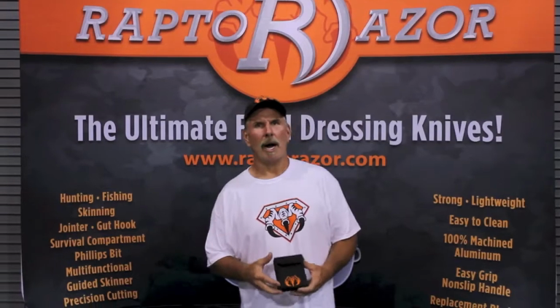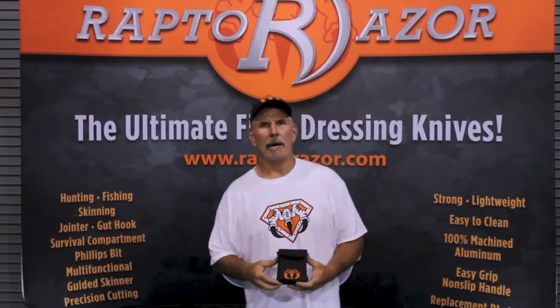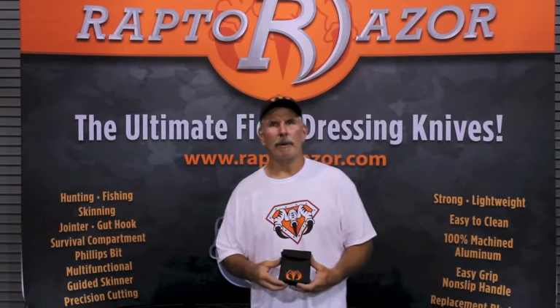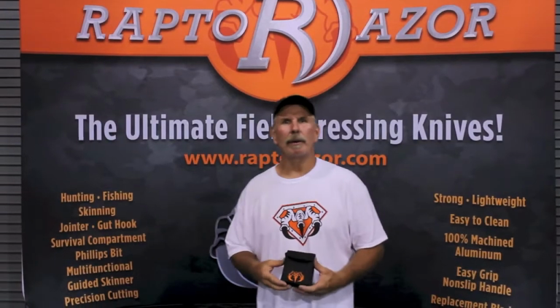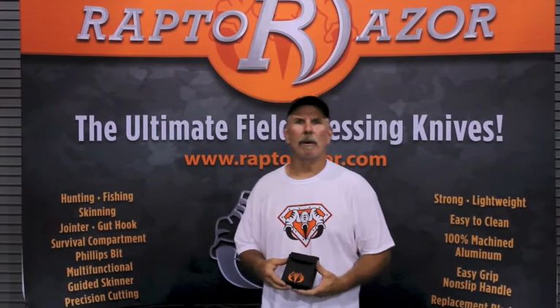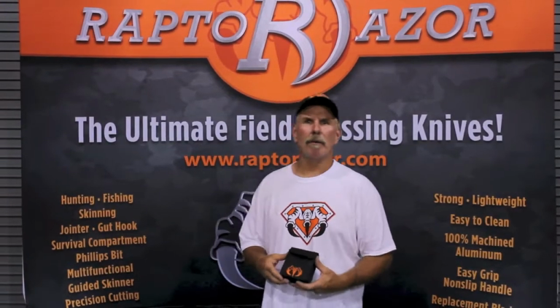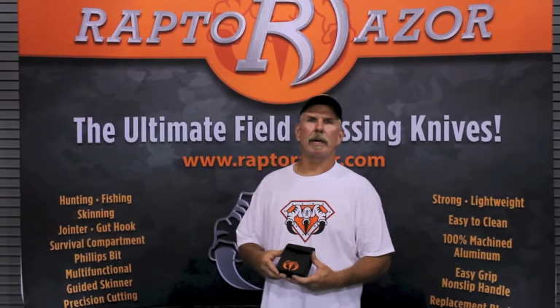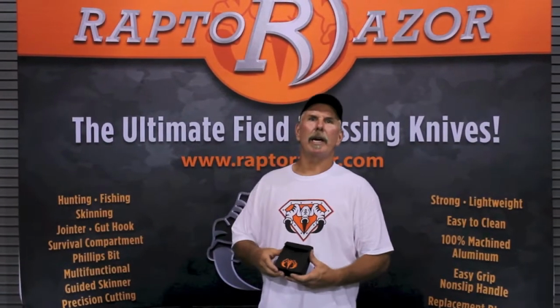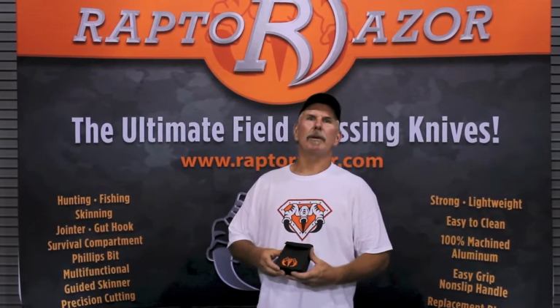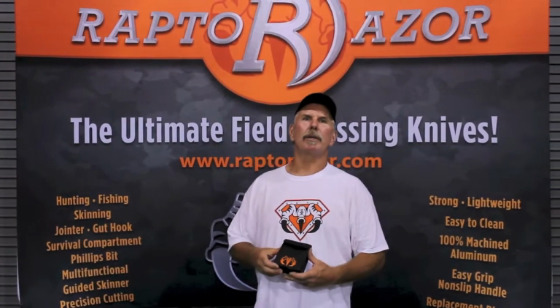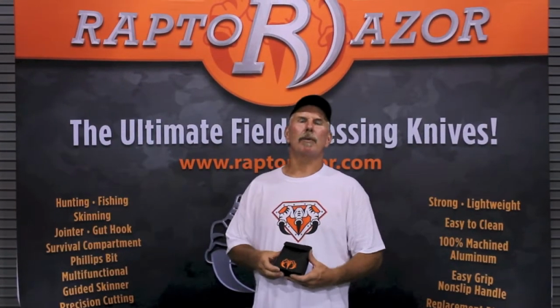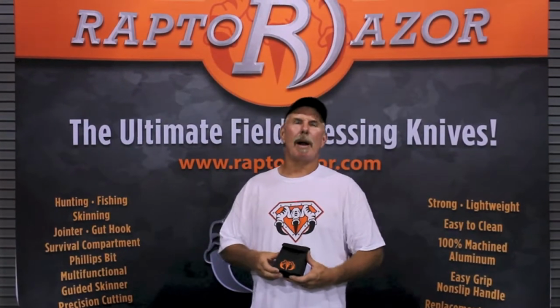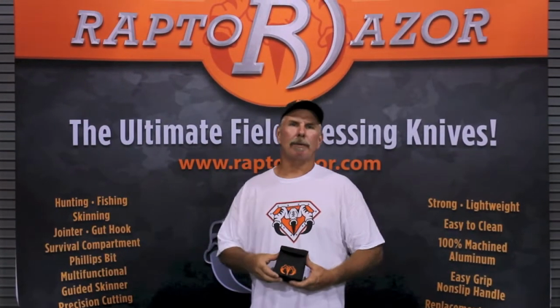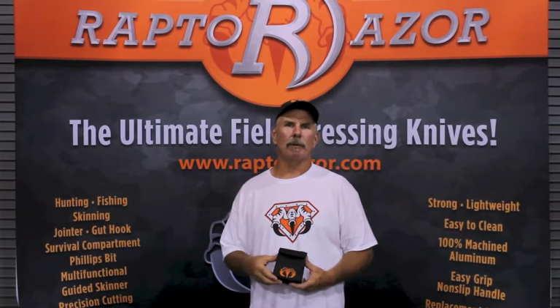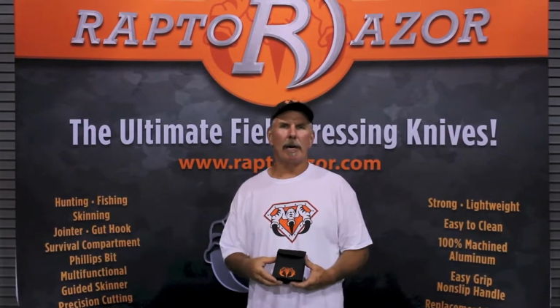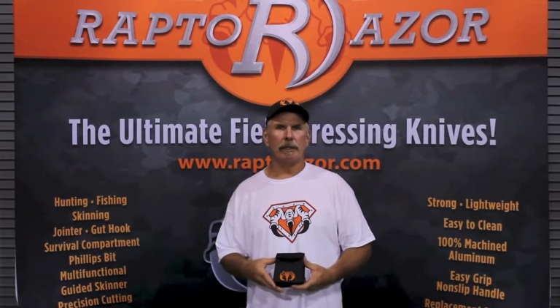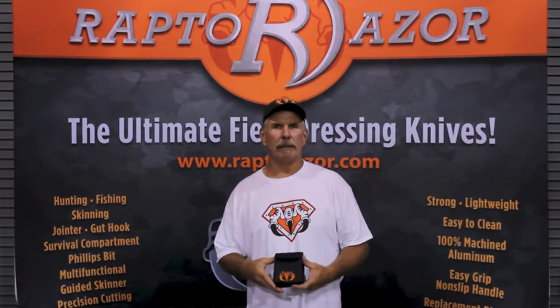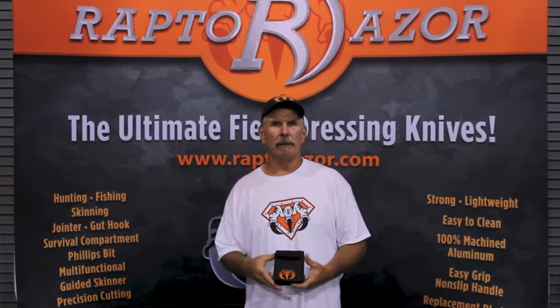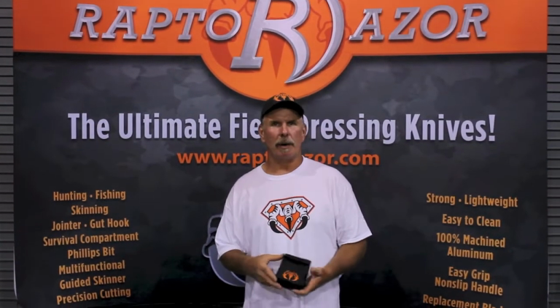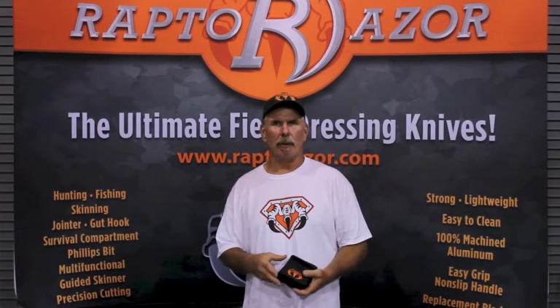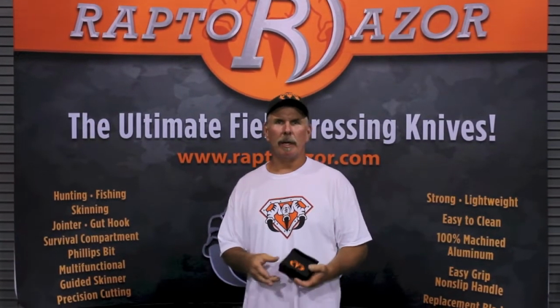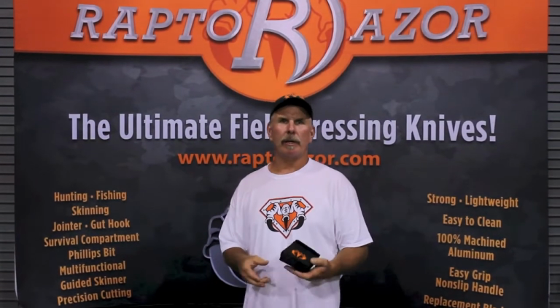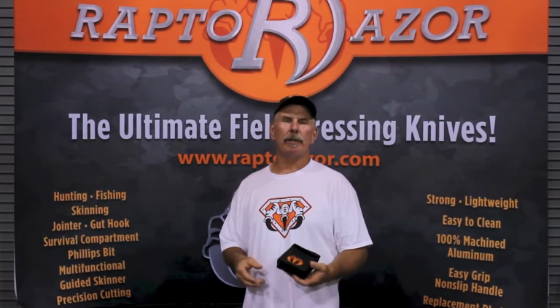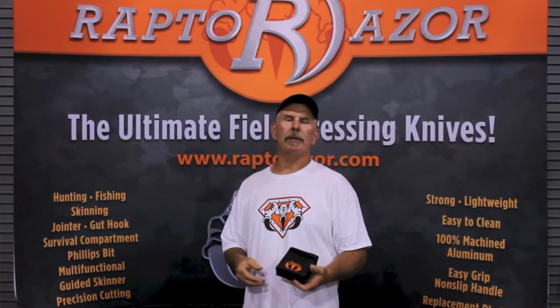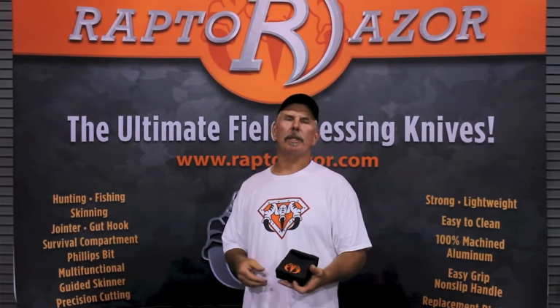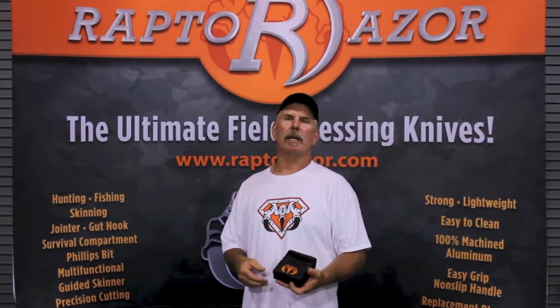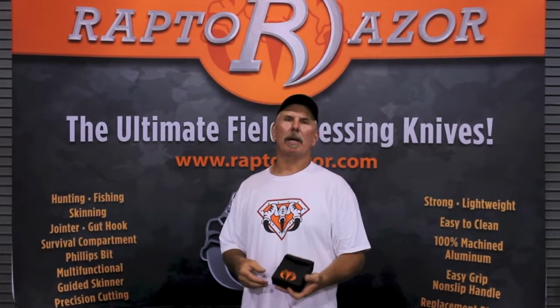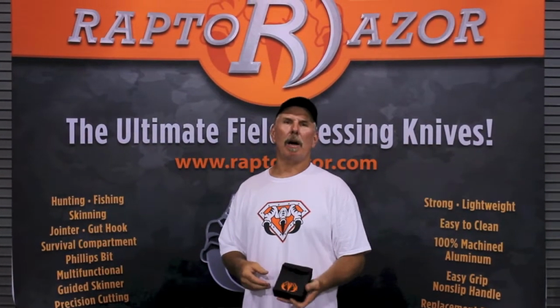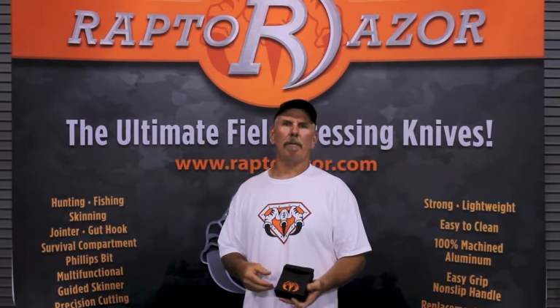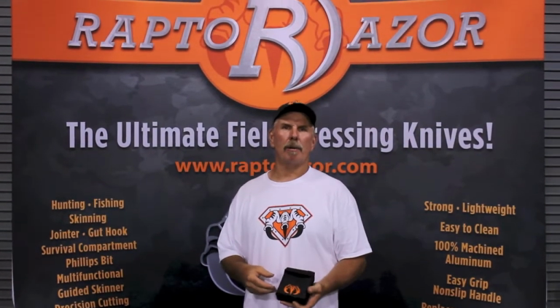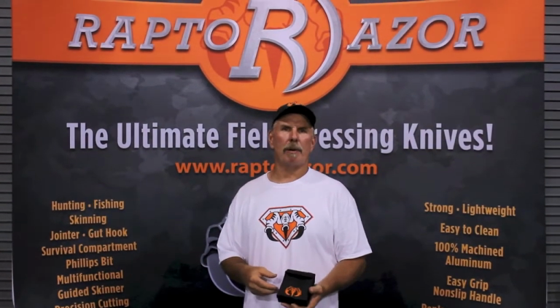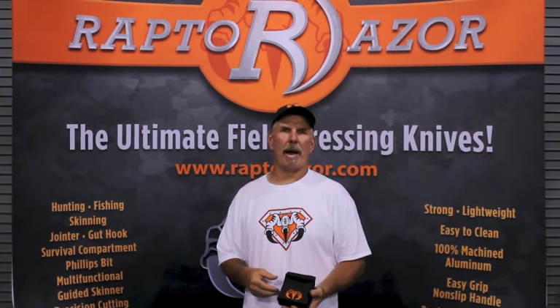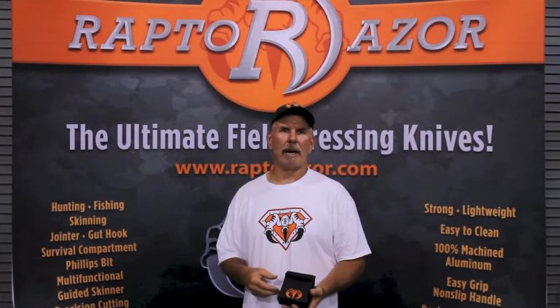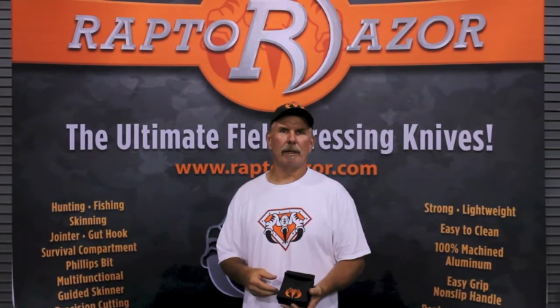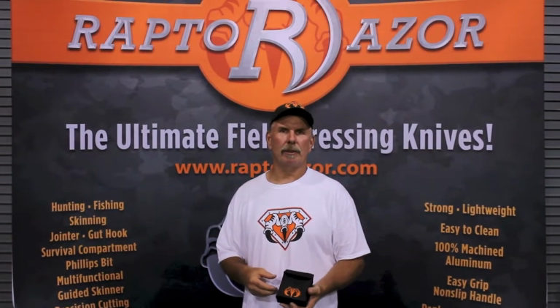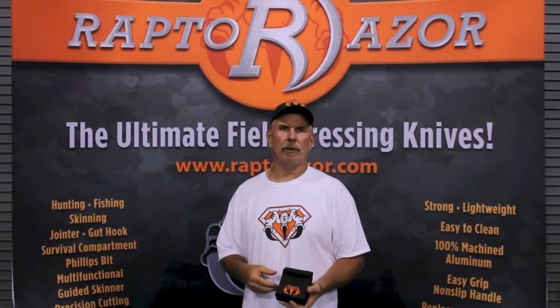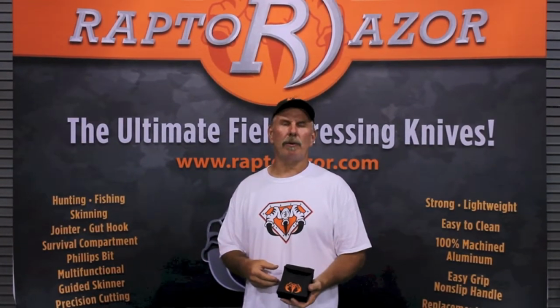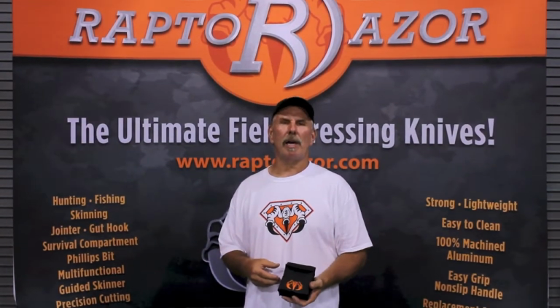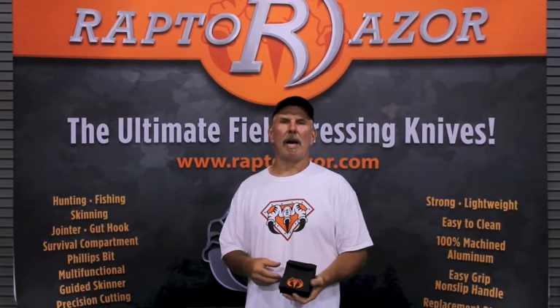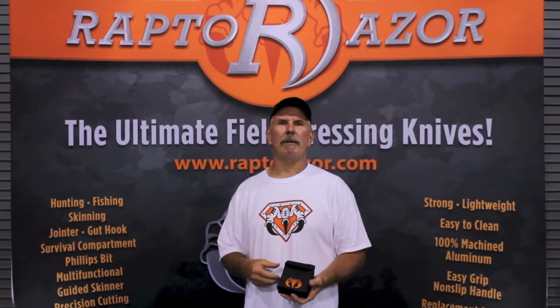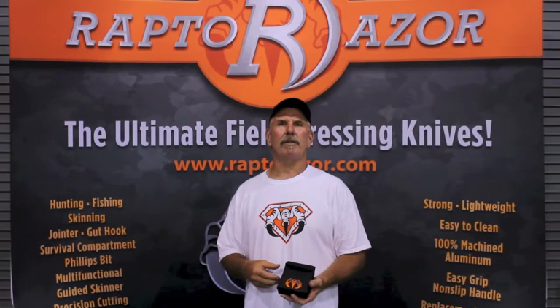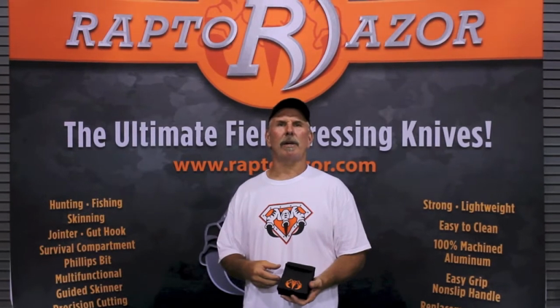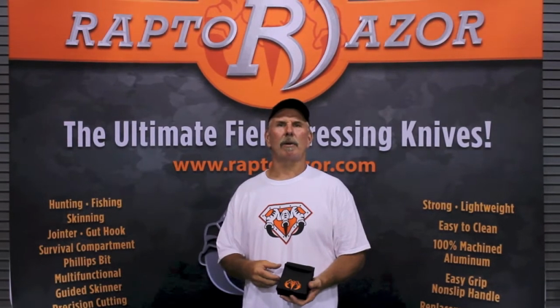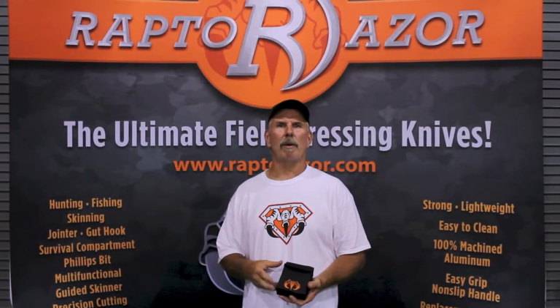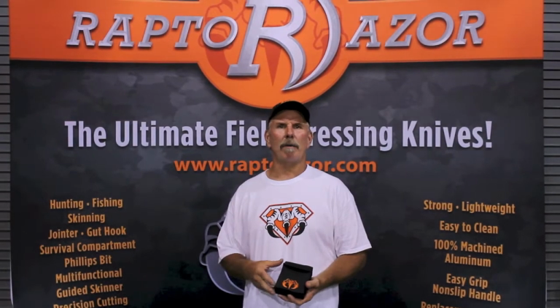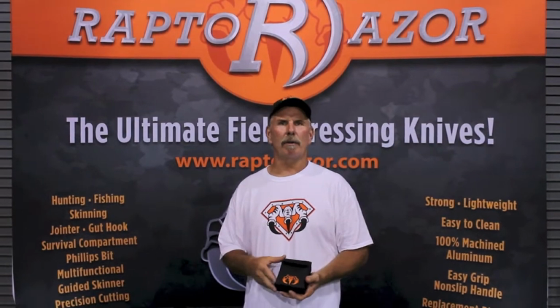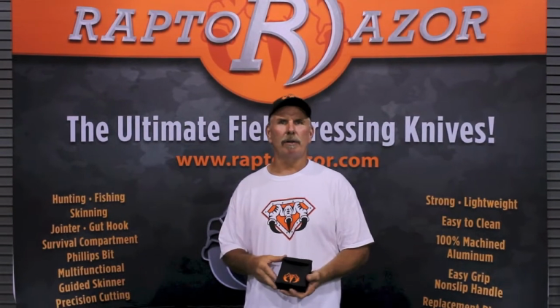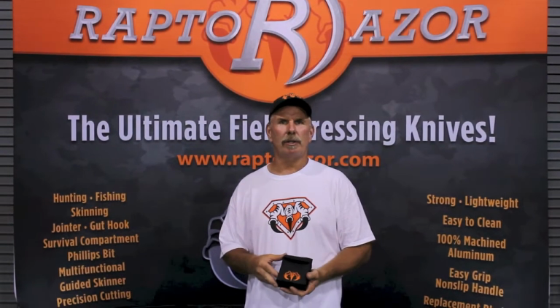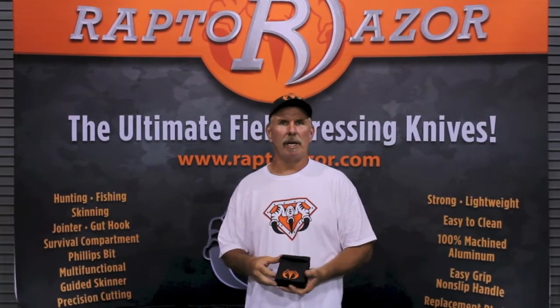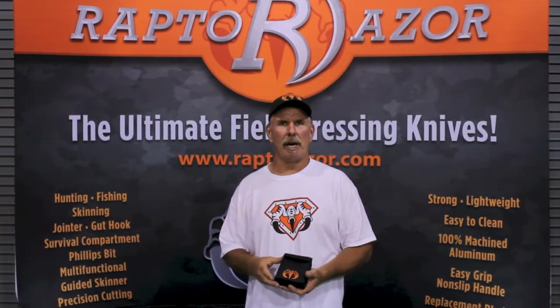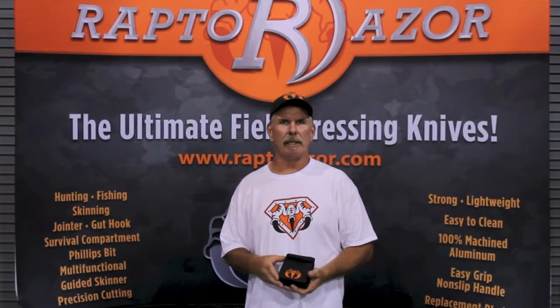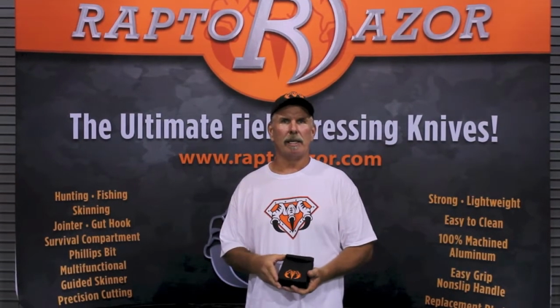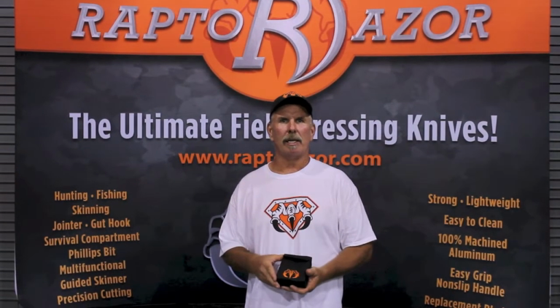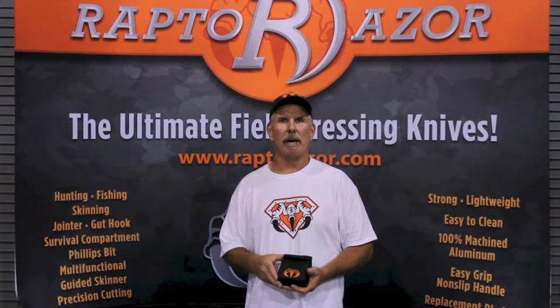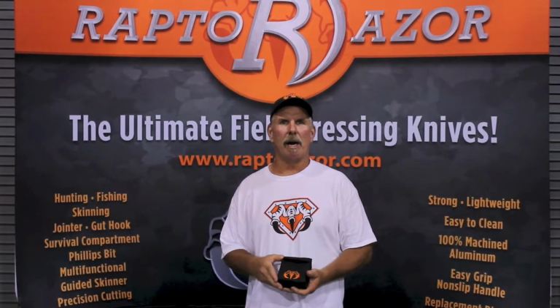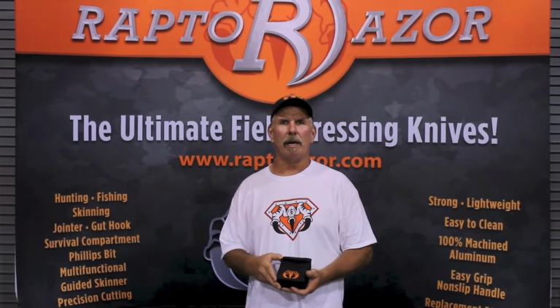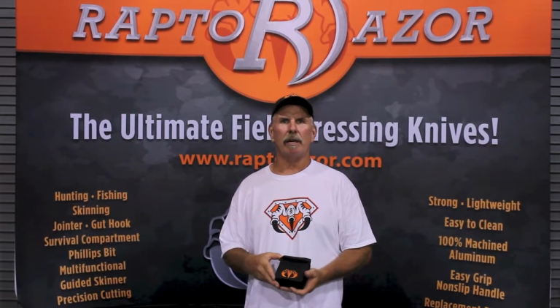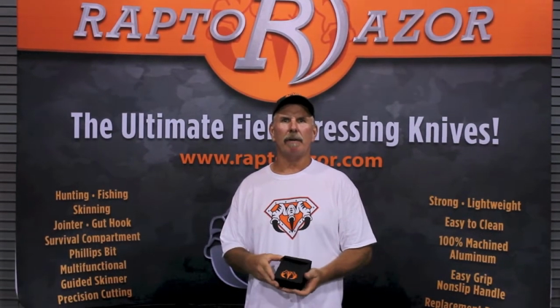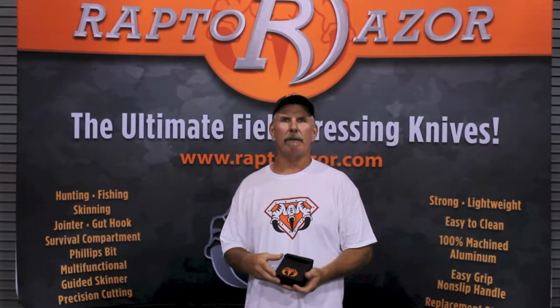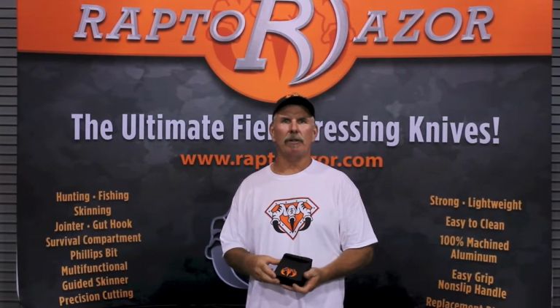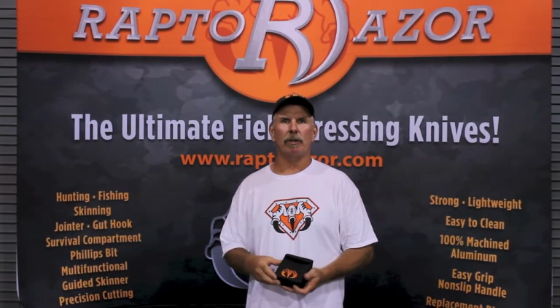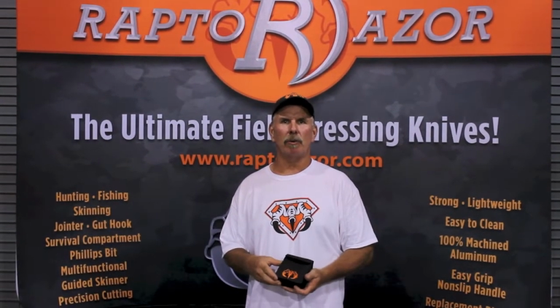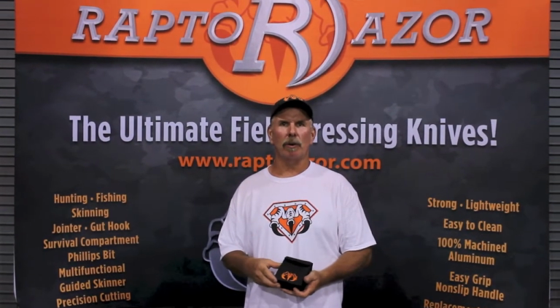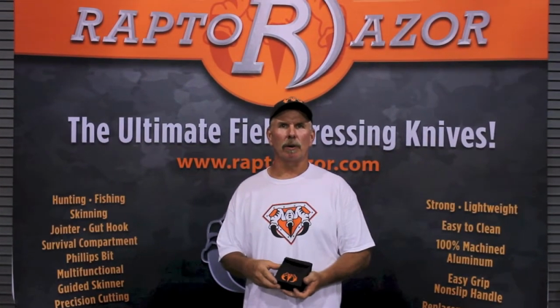Hi, Rick Grover here with Raptor Razor, and we're introducing the Combo Pack — two knives that are revolutionizing the hunting and fishing world.